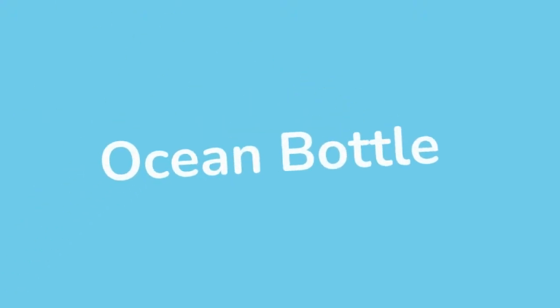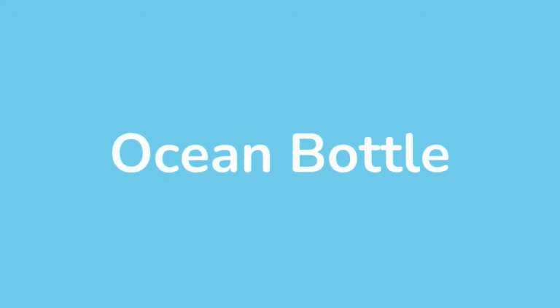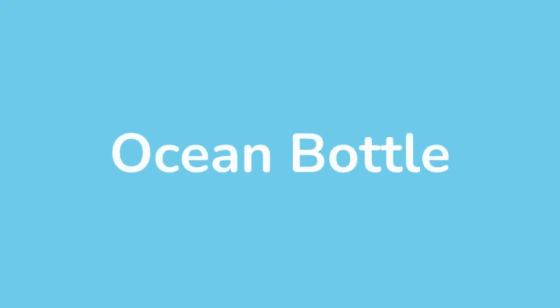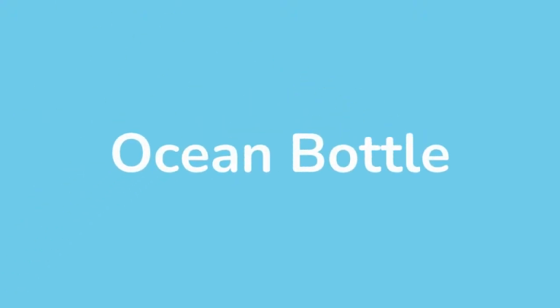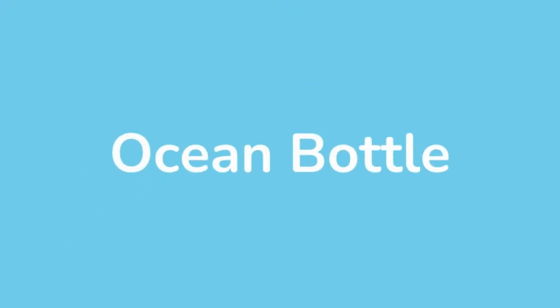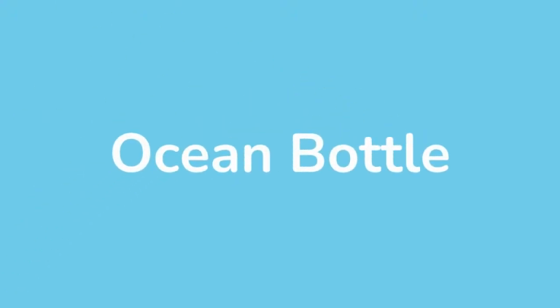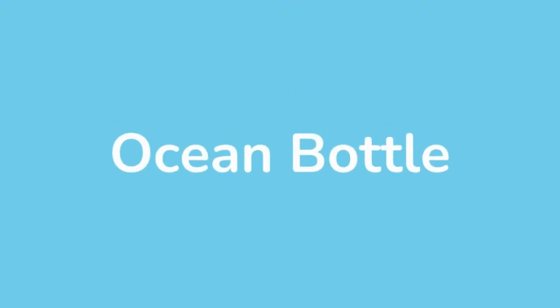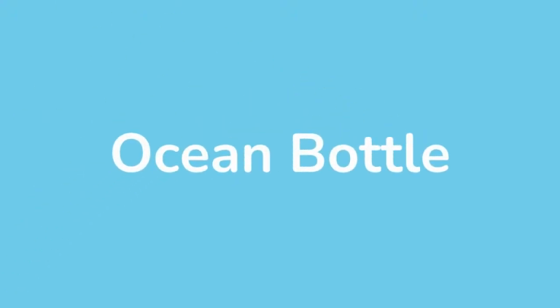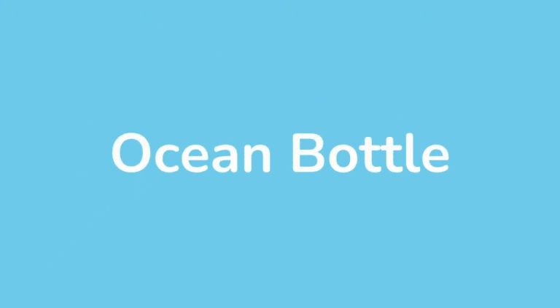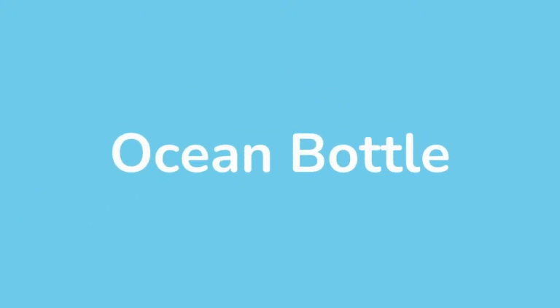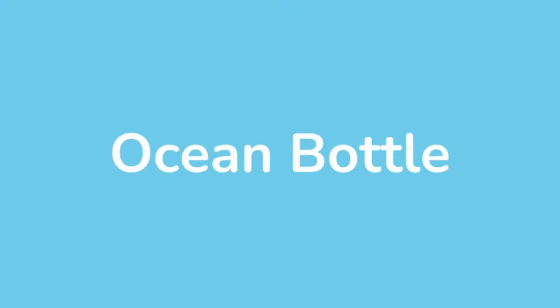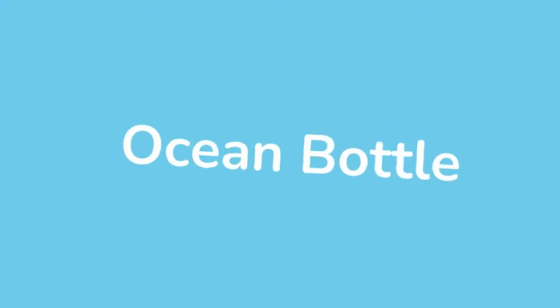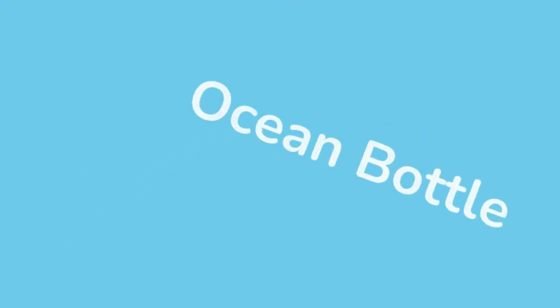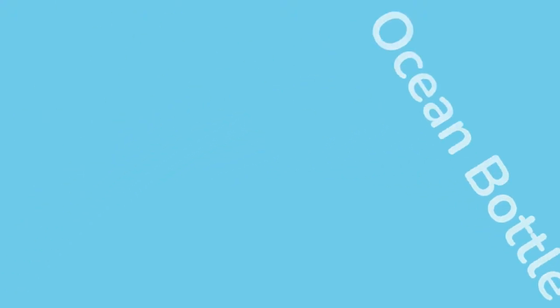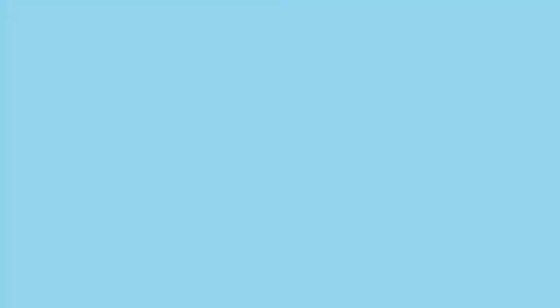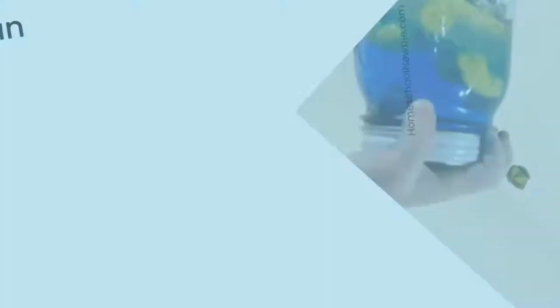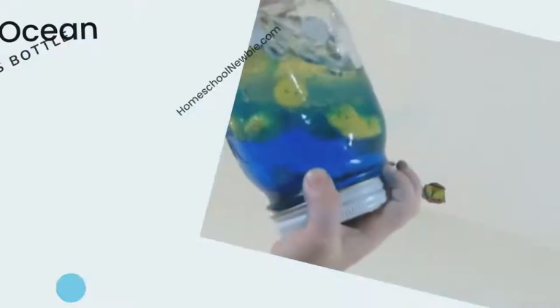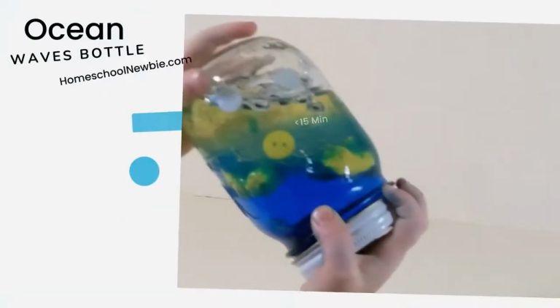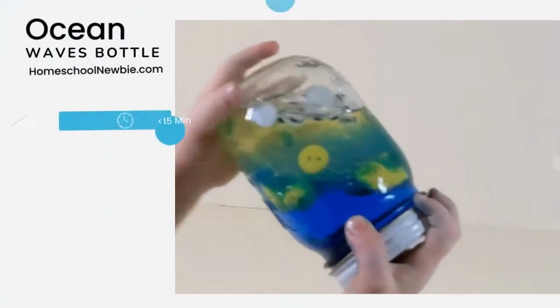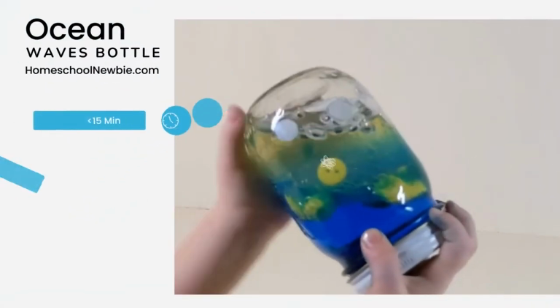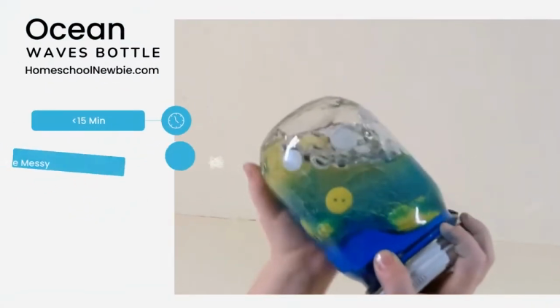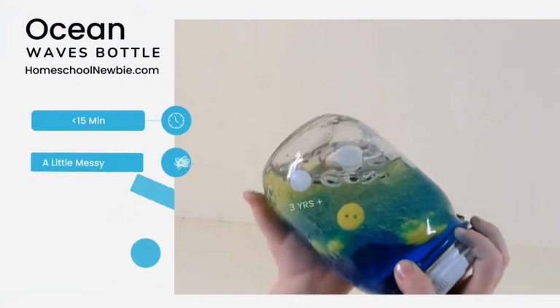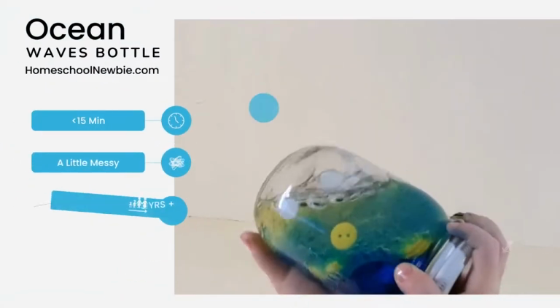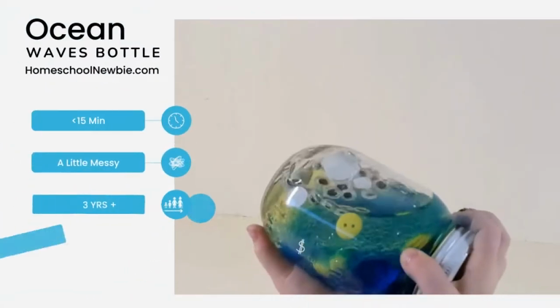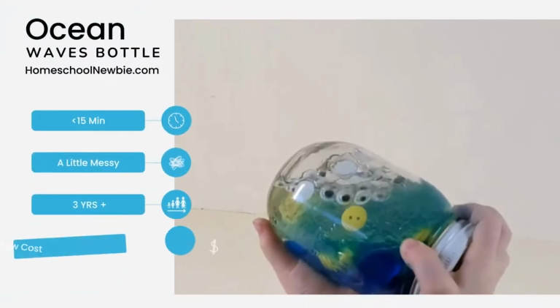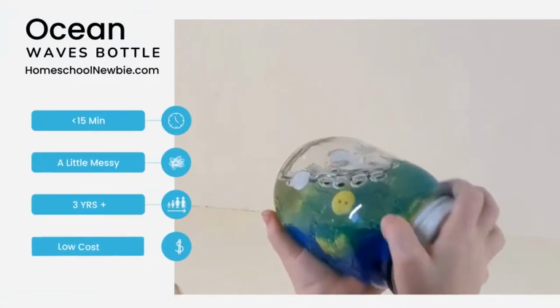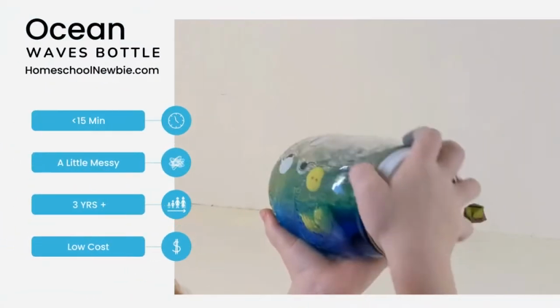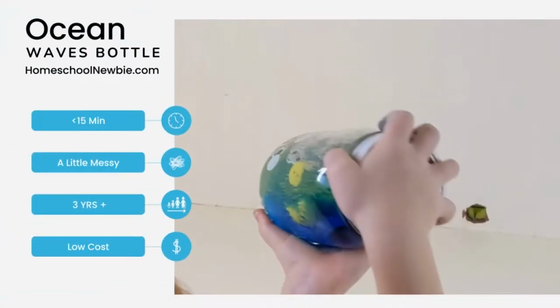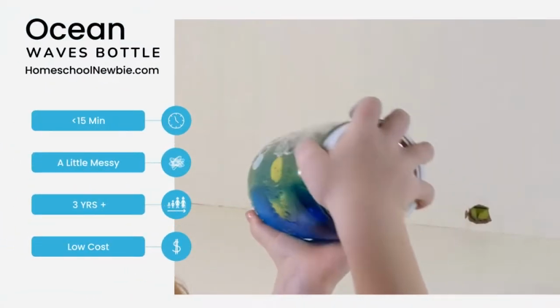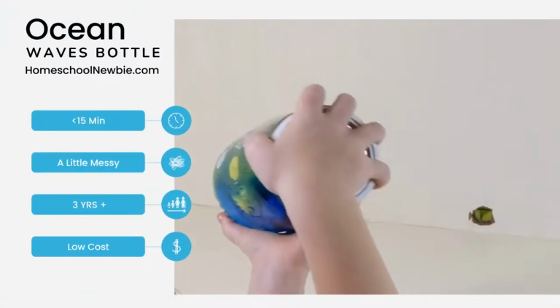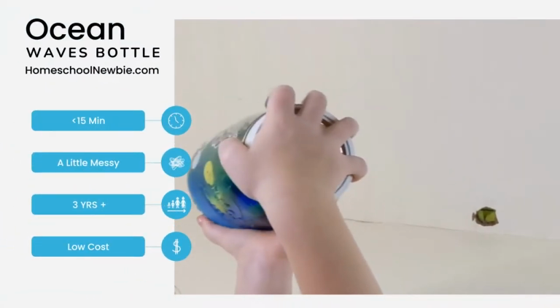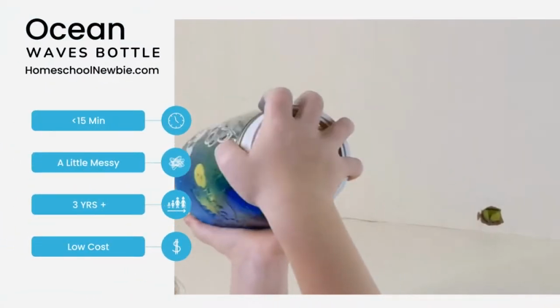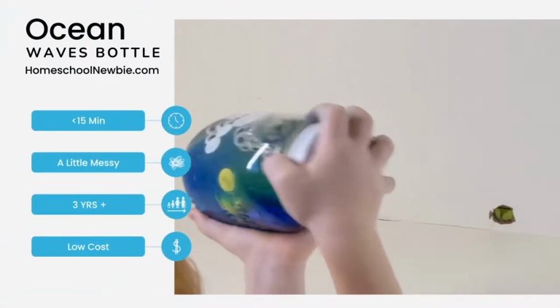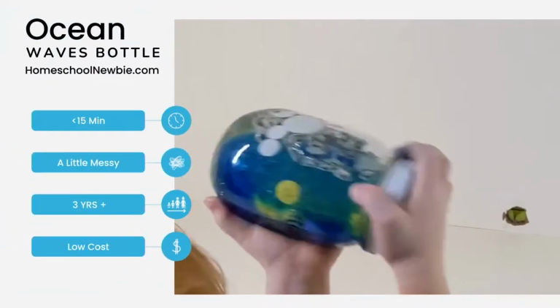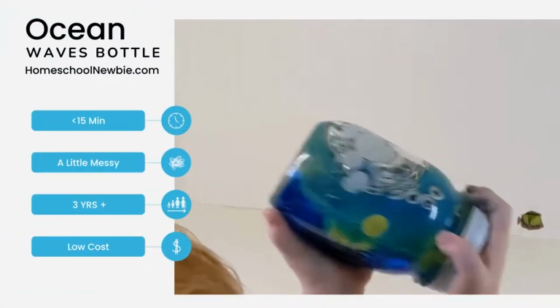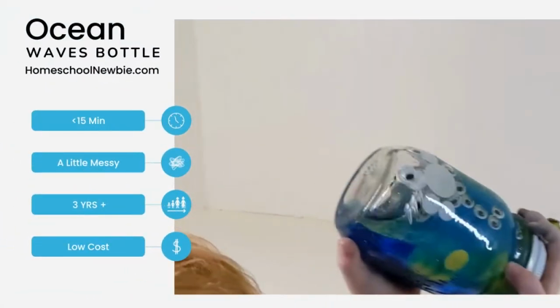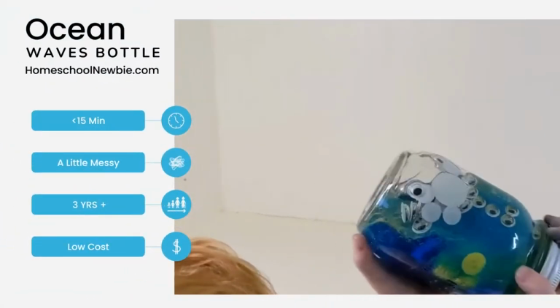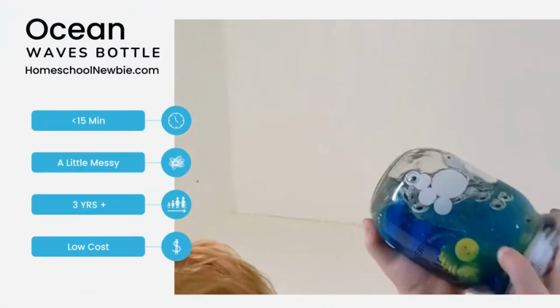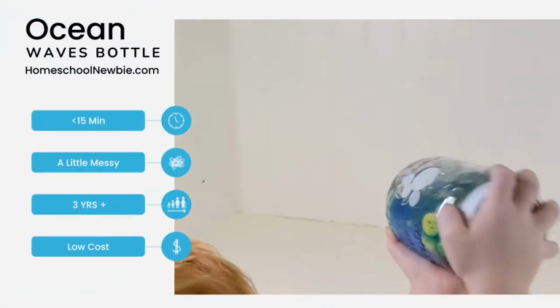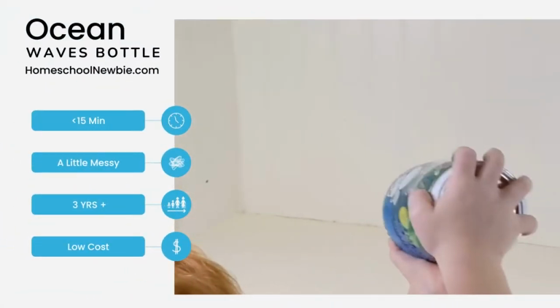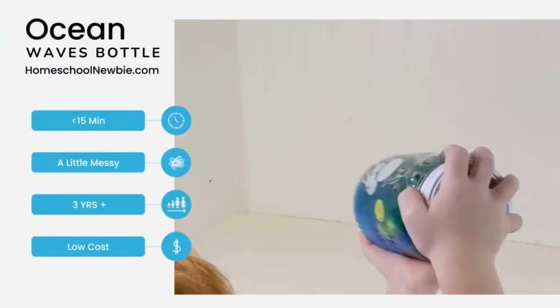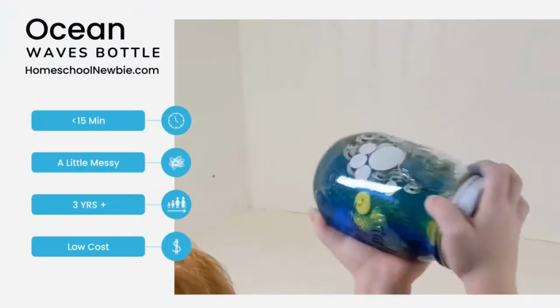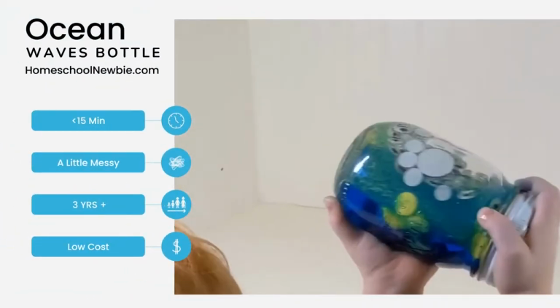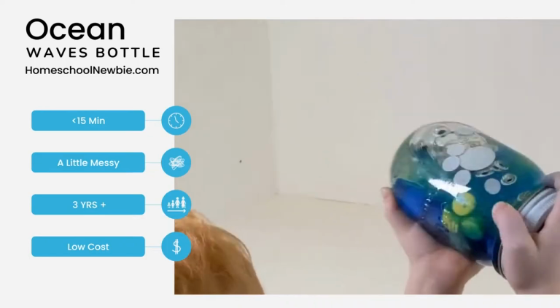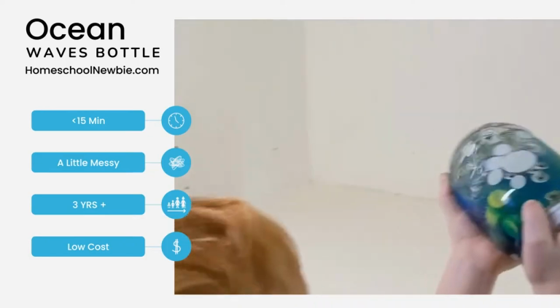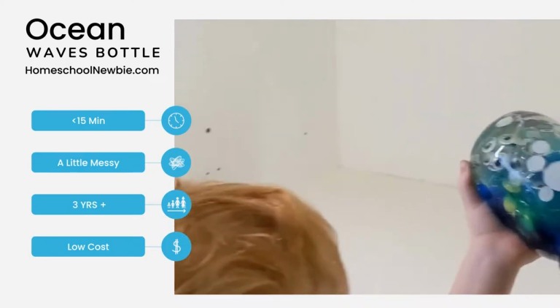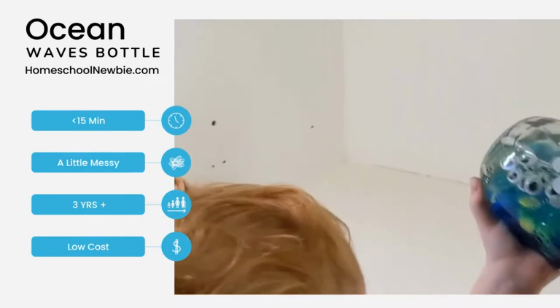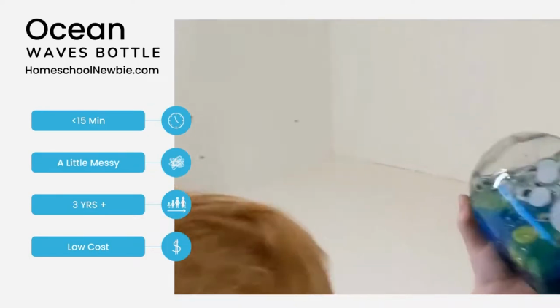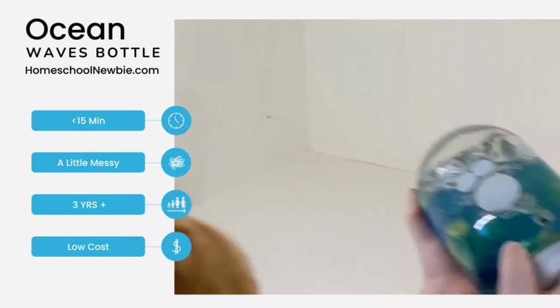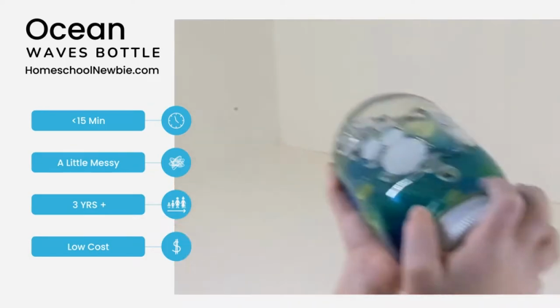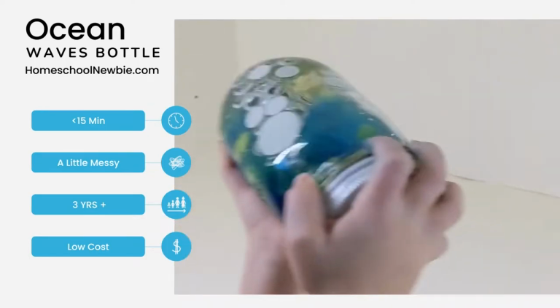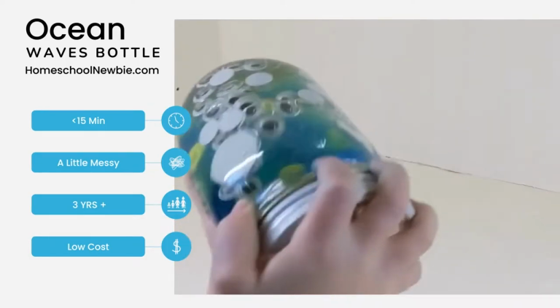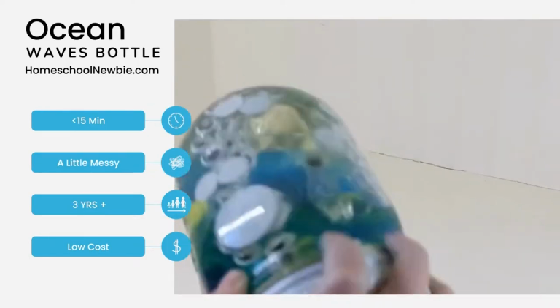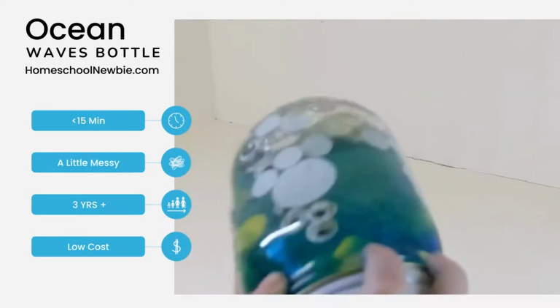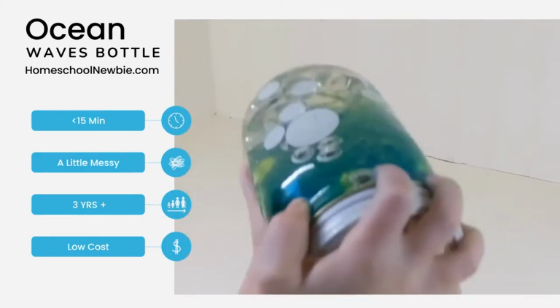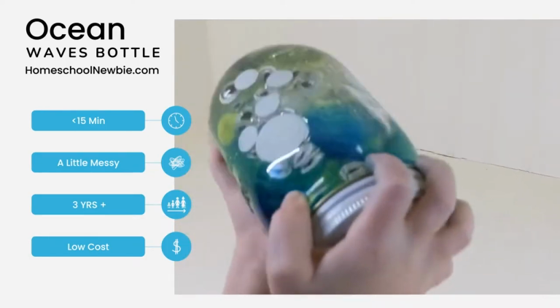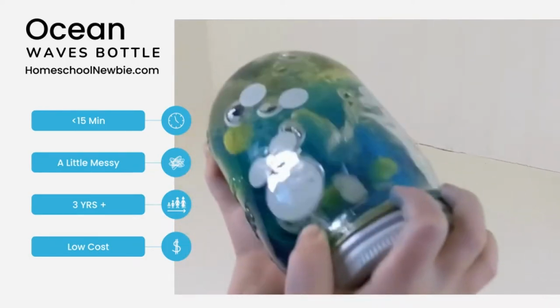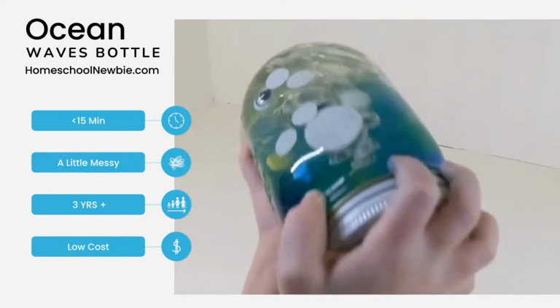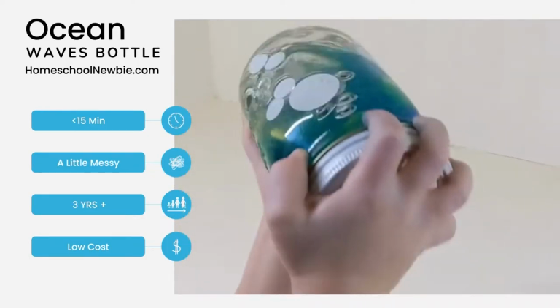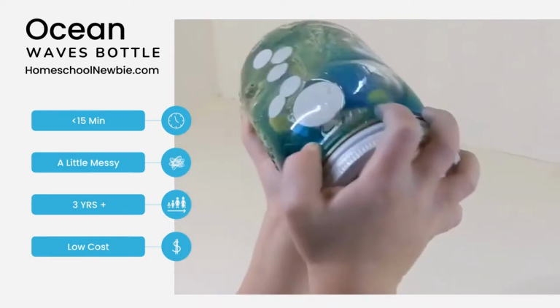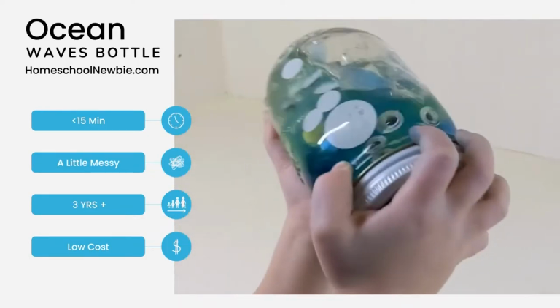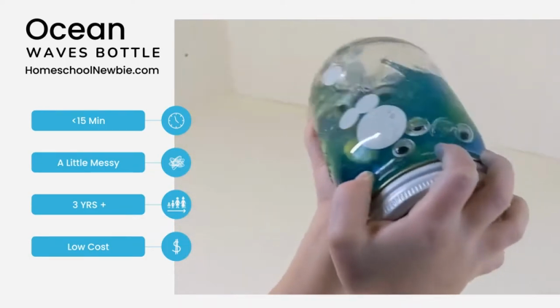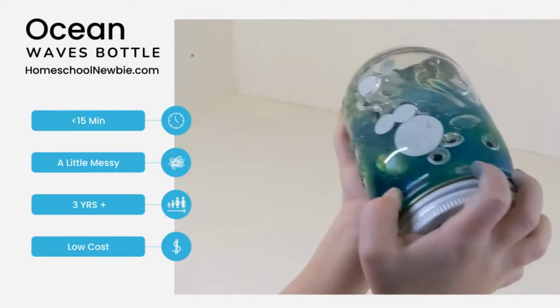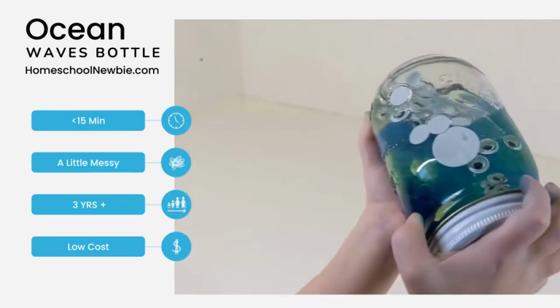Hi, it's The Homeschool Newbie here to show you how to make ocean waves with this Ocean Wave Bottle activity.